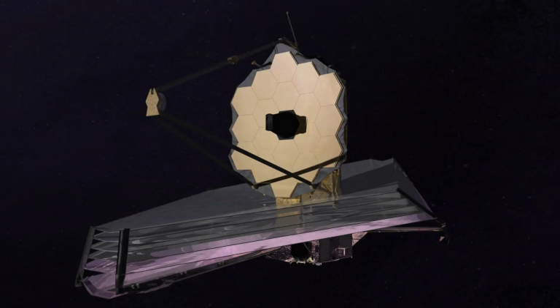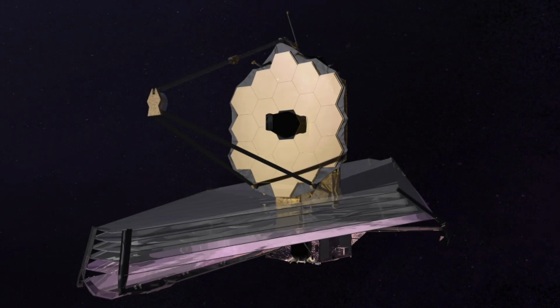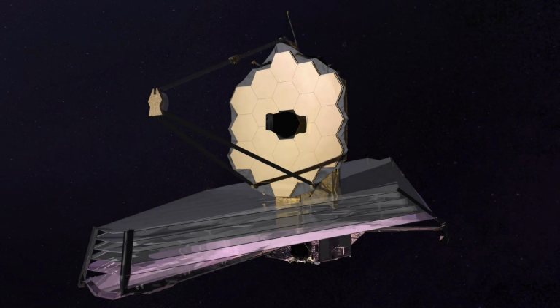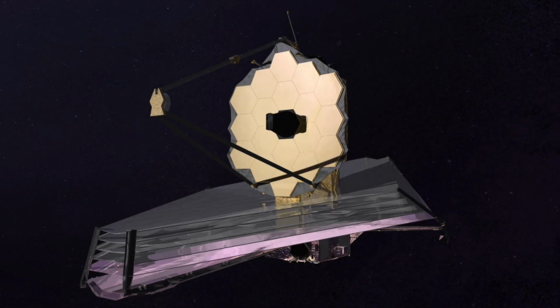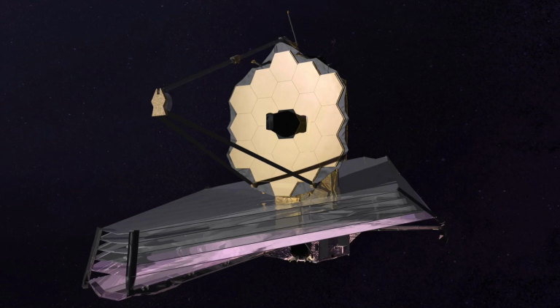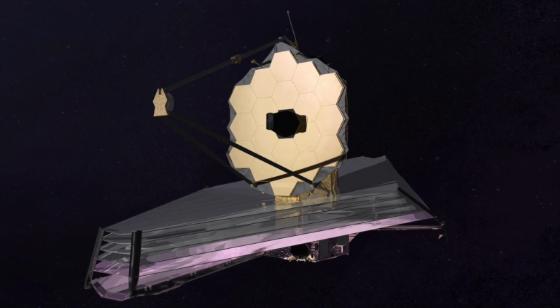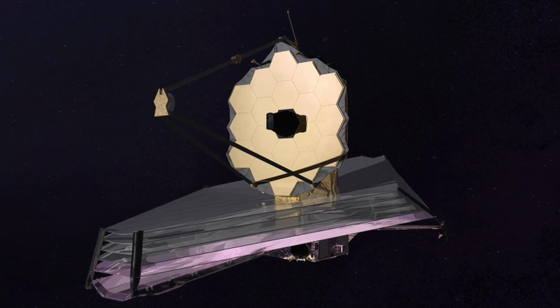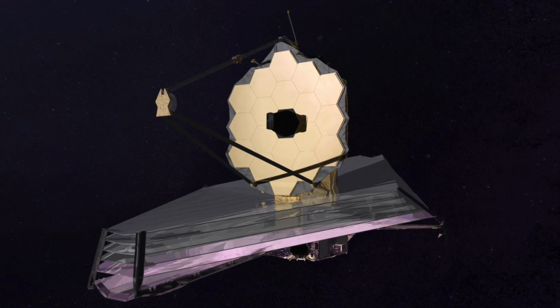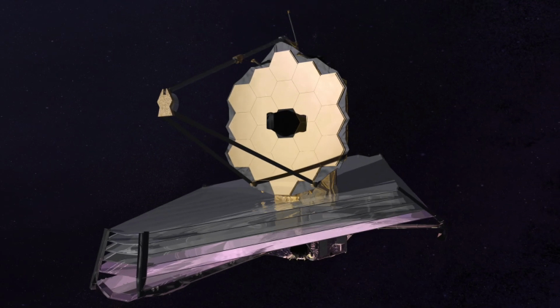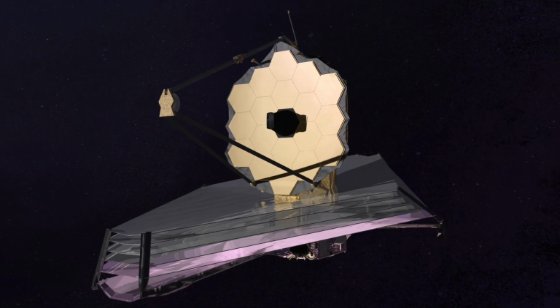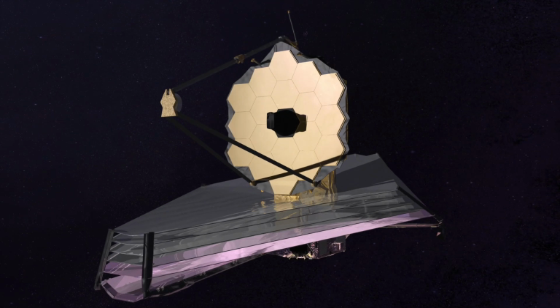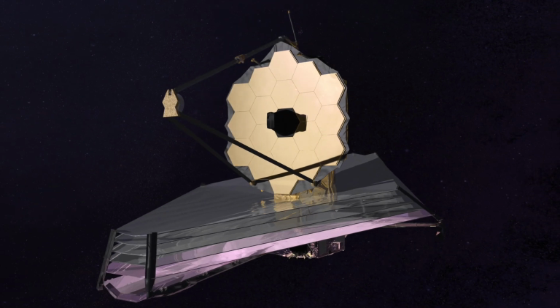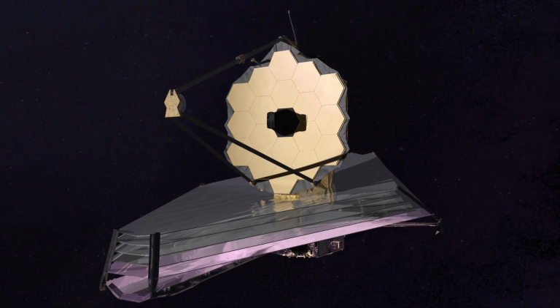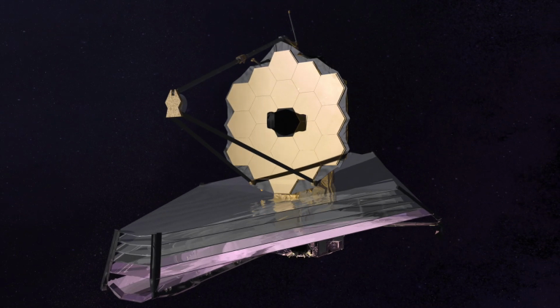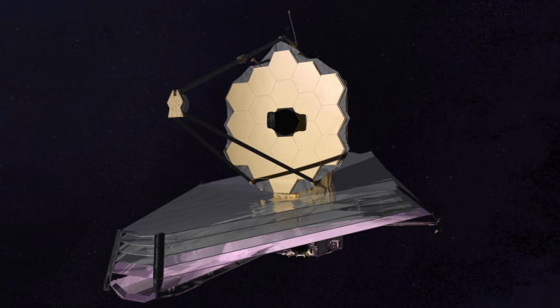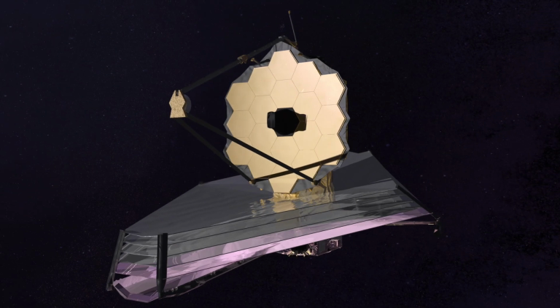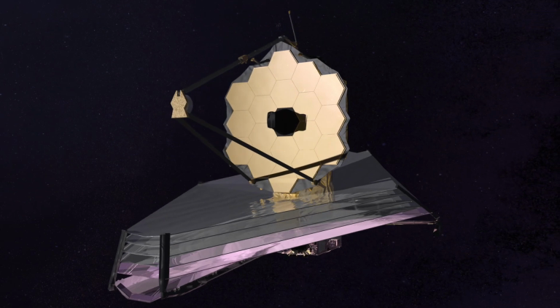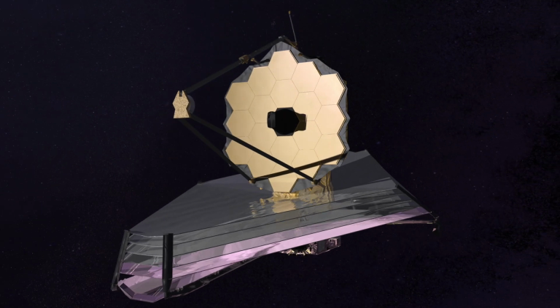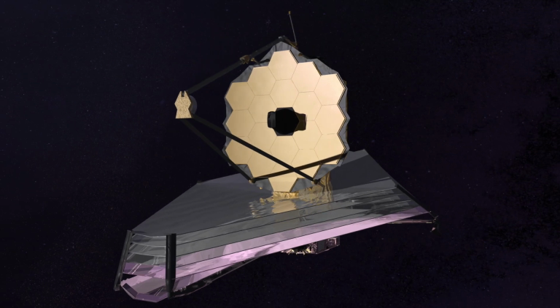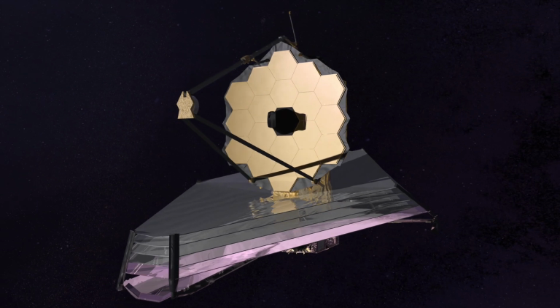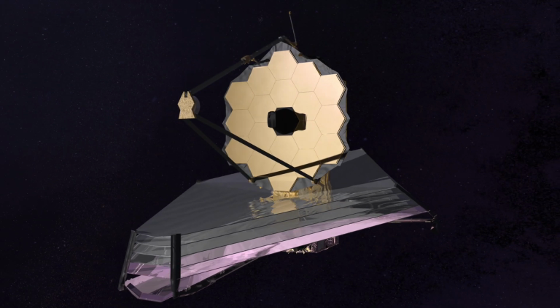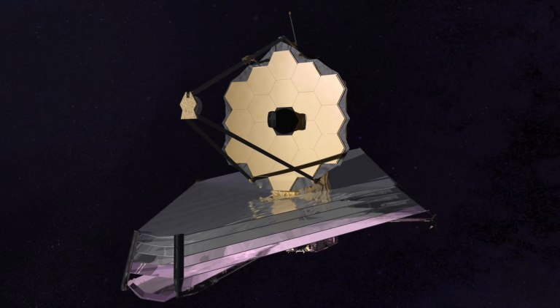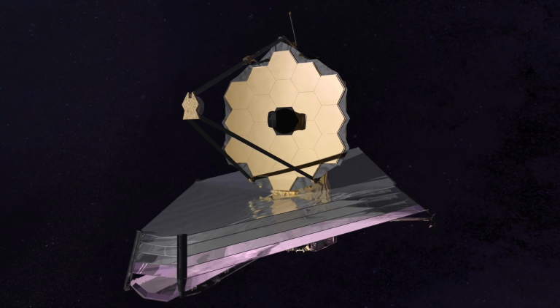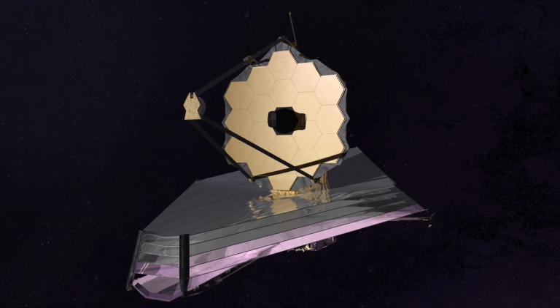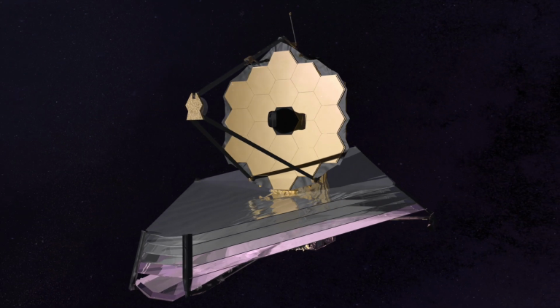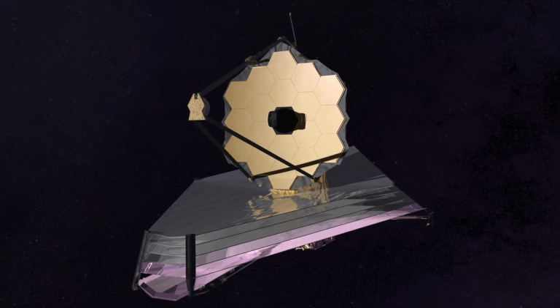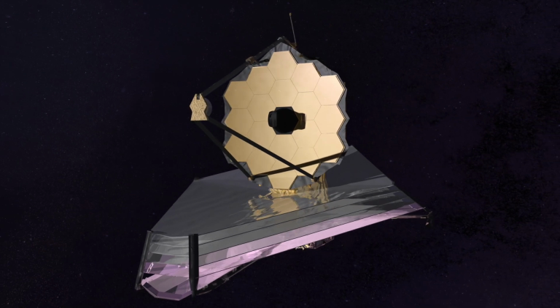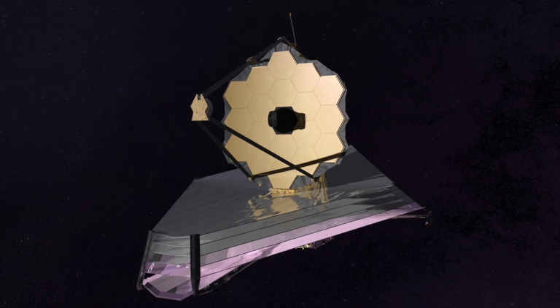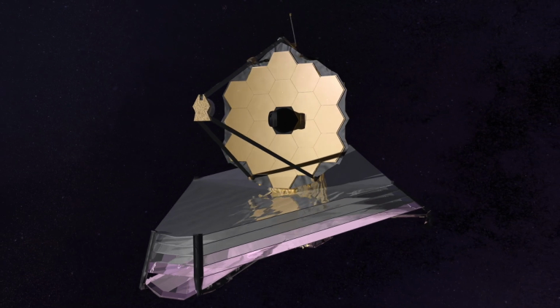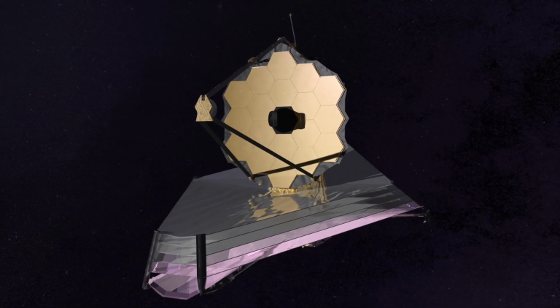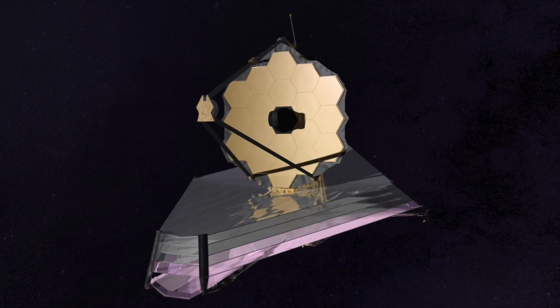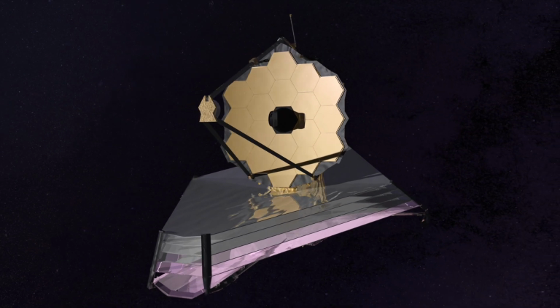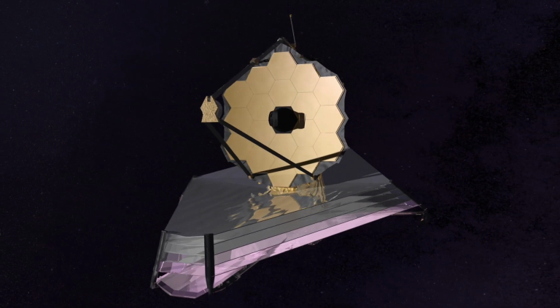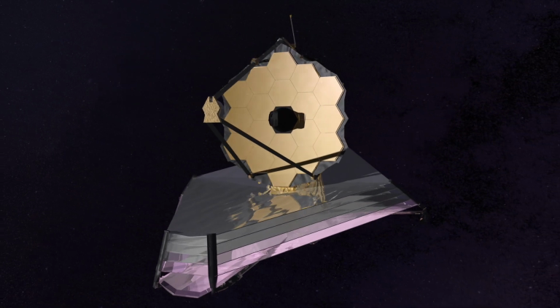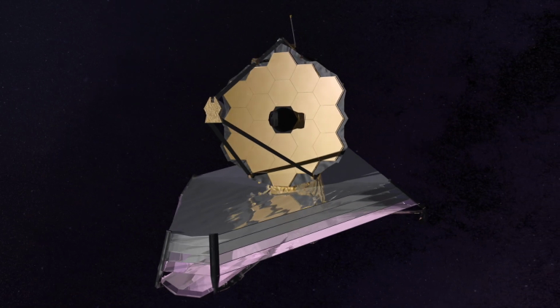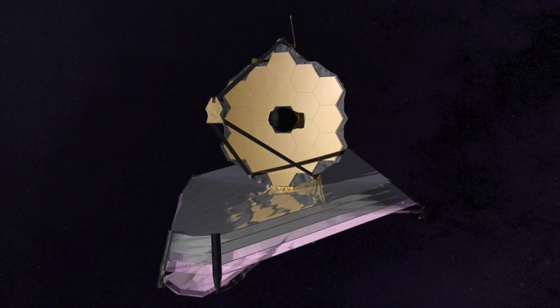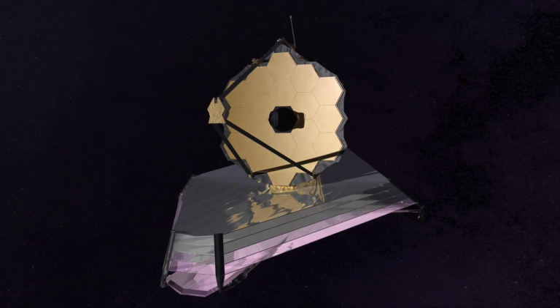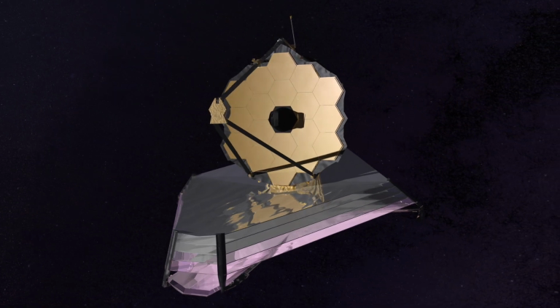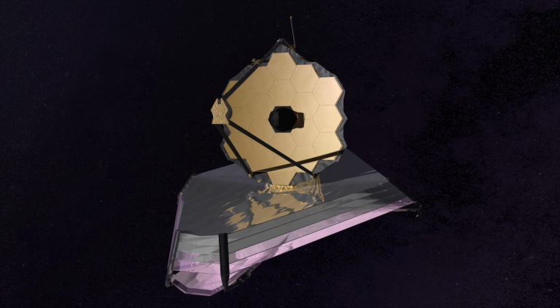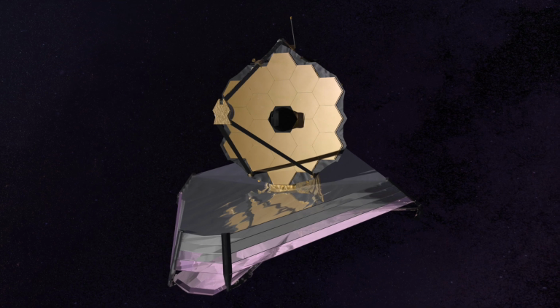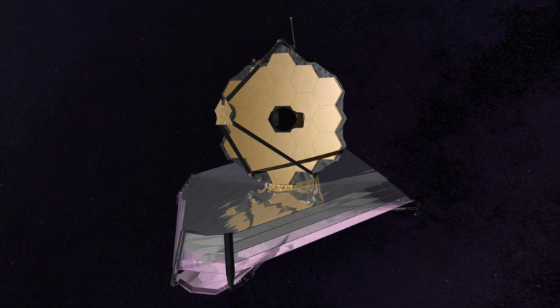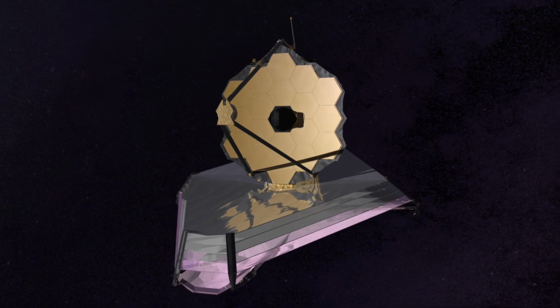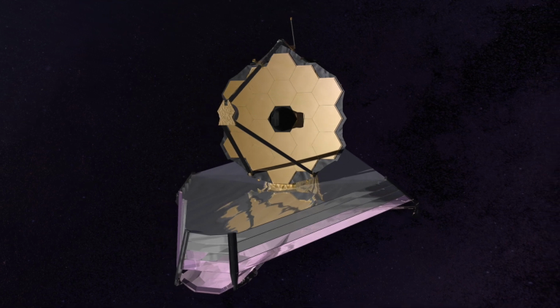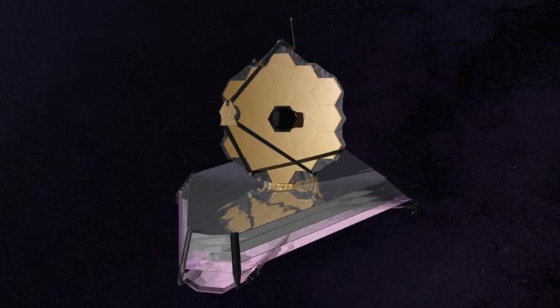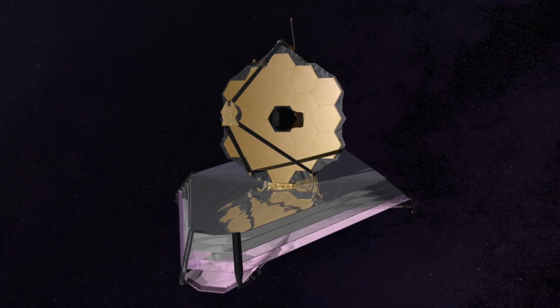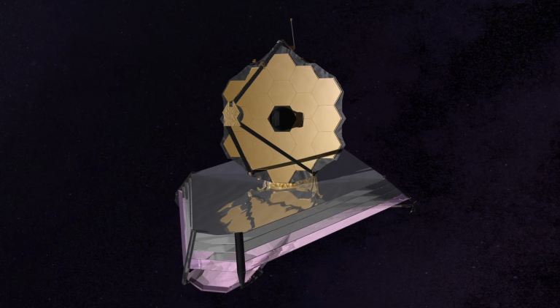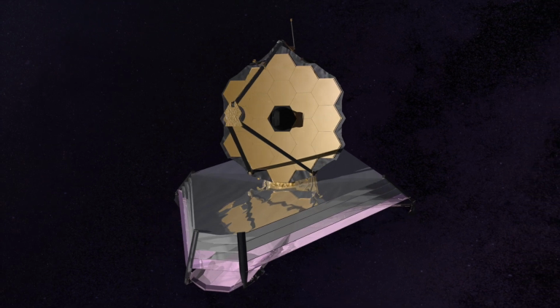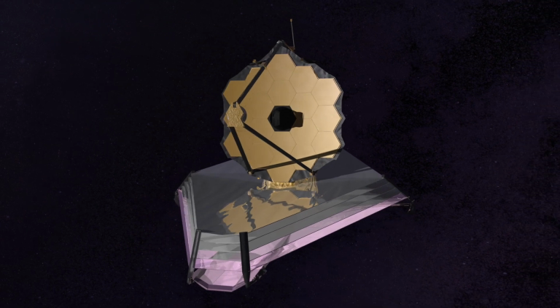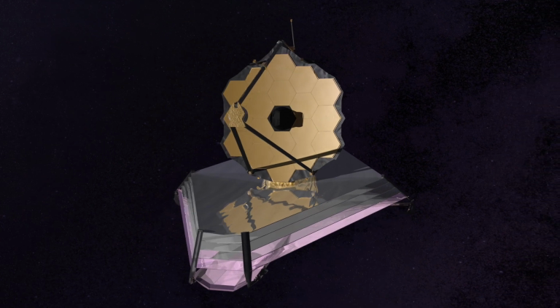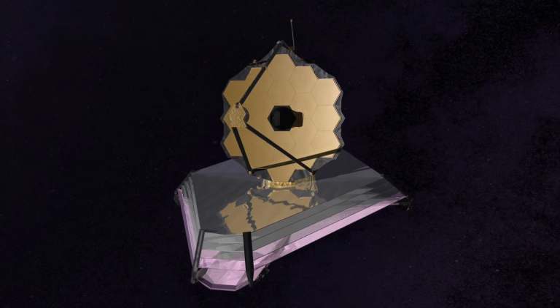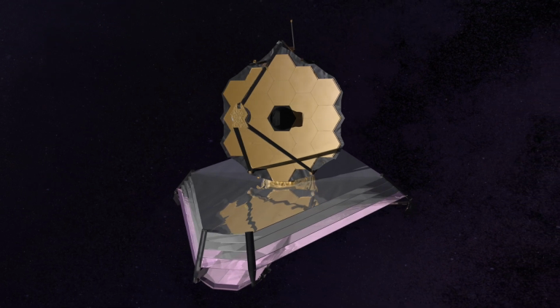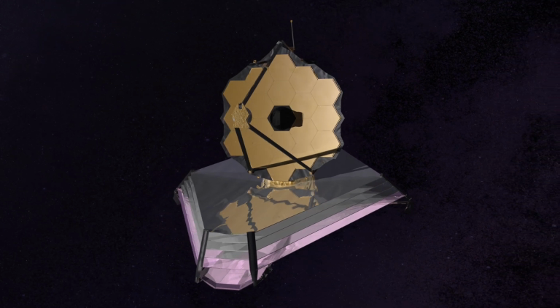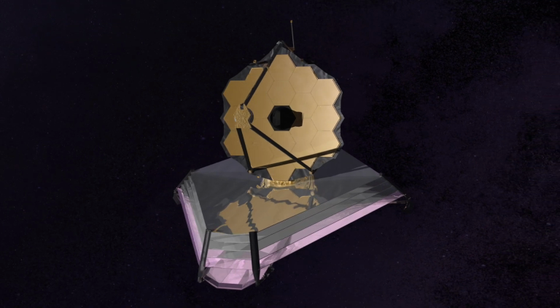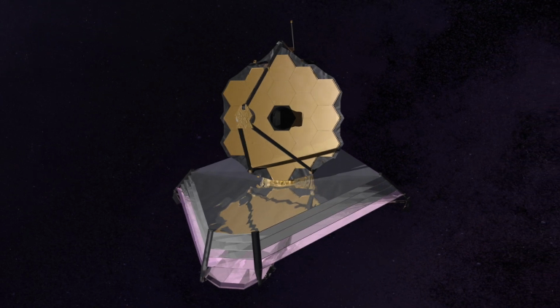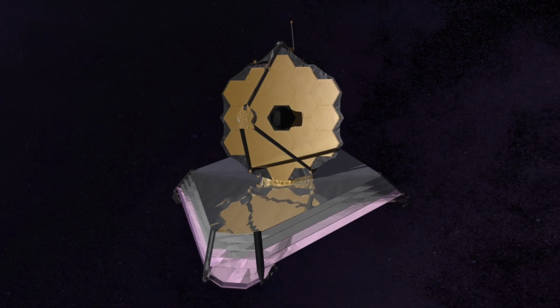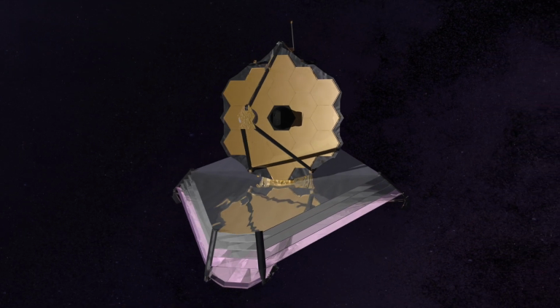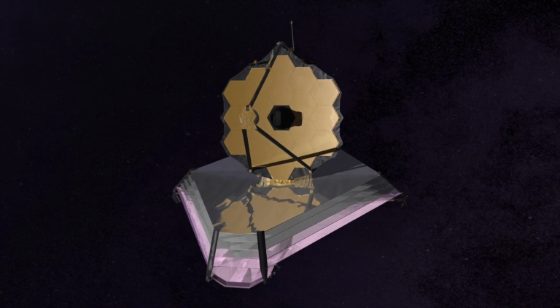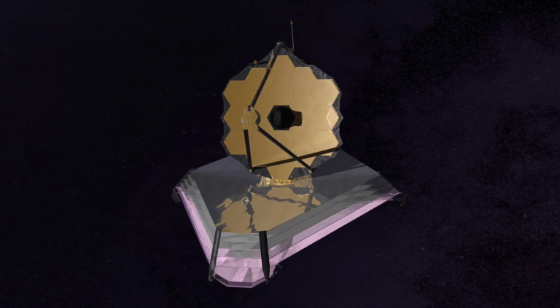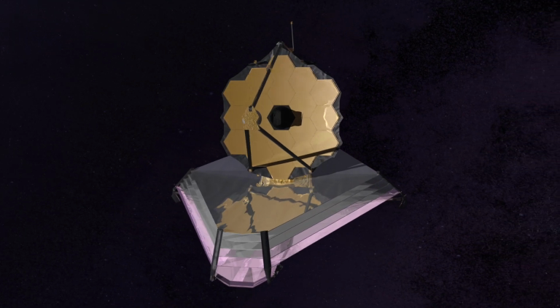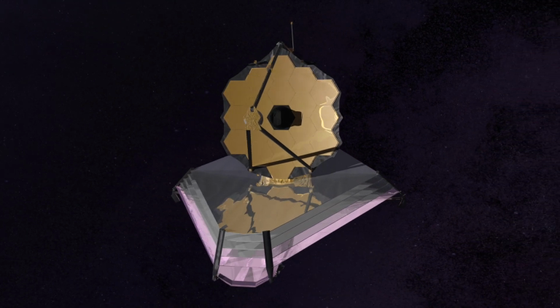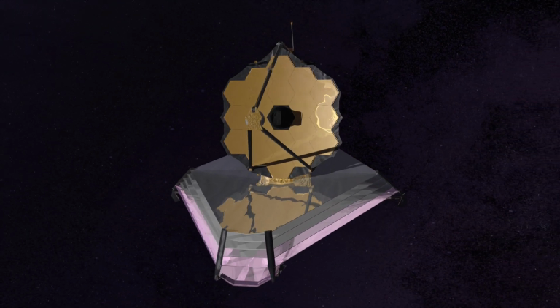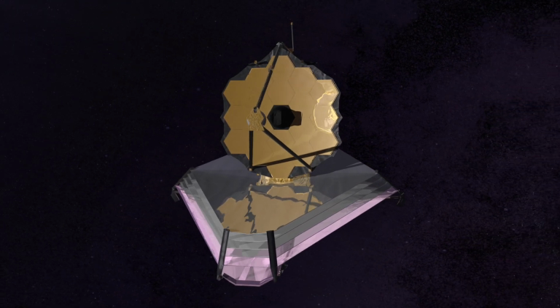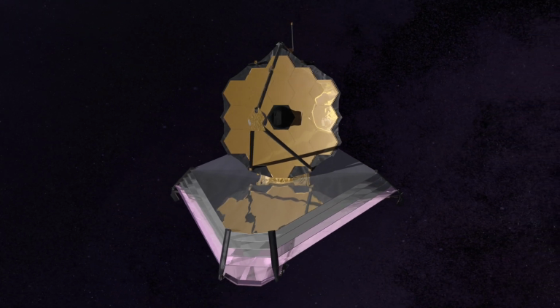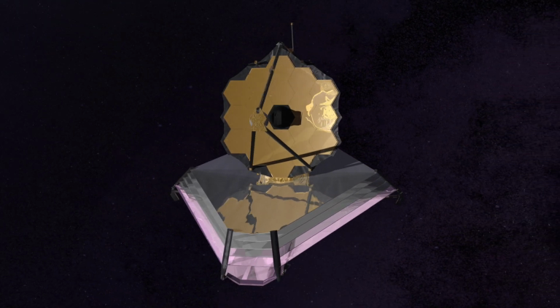What are the atmospheres like on other planets? When did the first galaxies form? These are some of the biggest unanswered questions which the Webb Telescope is going to help us answer.